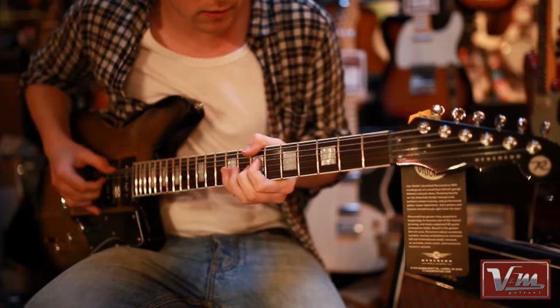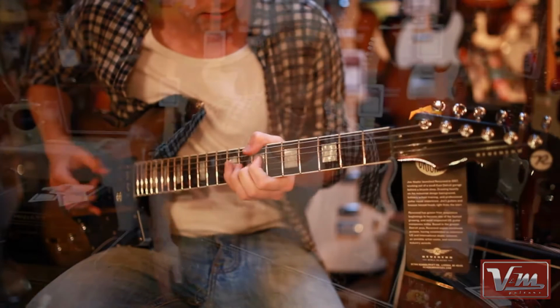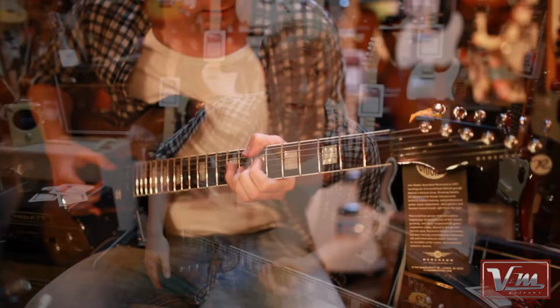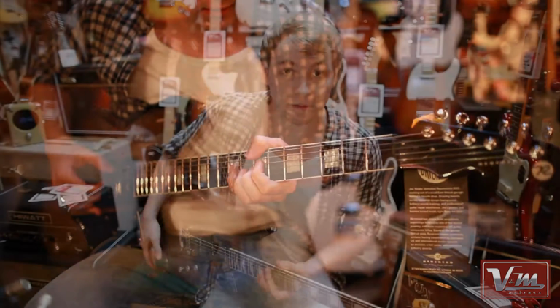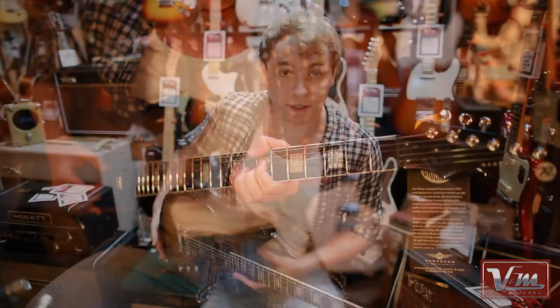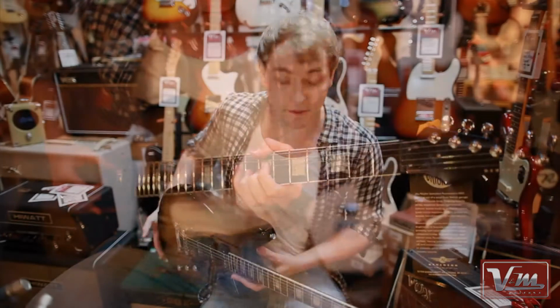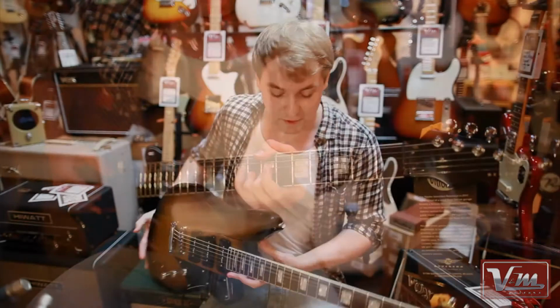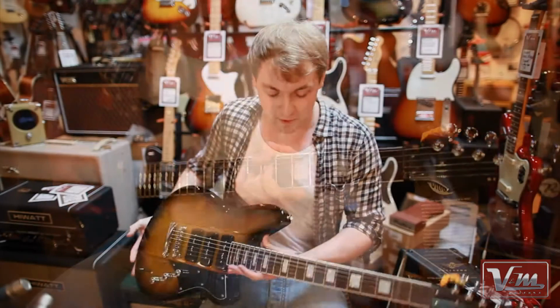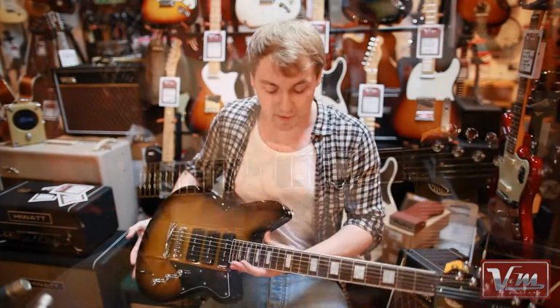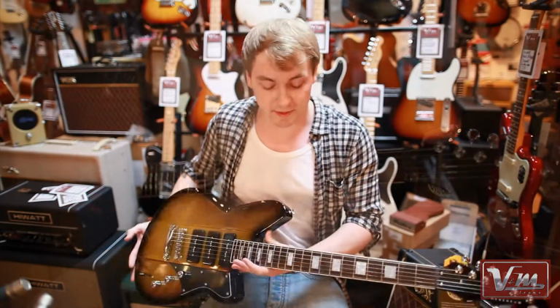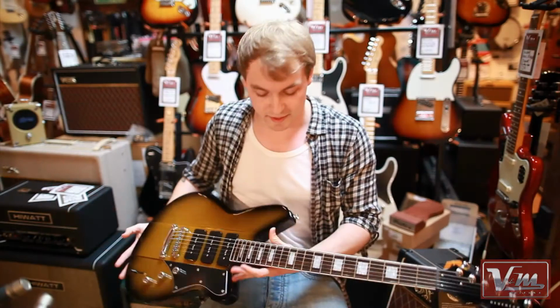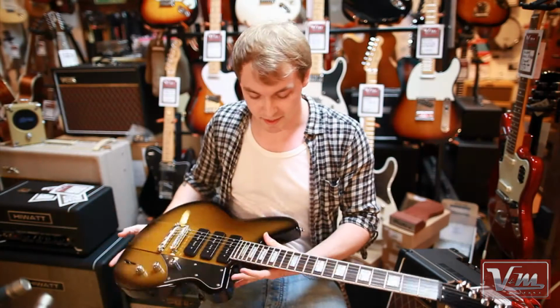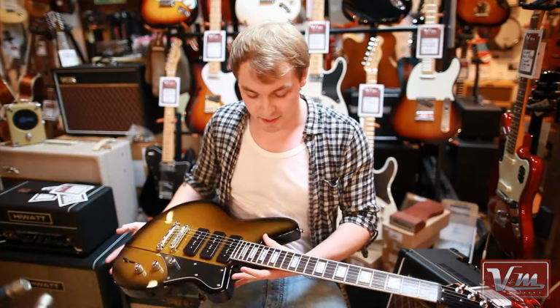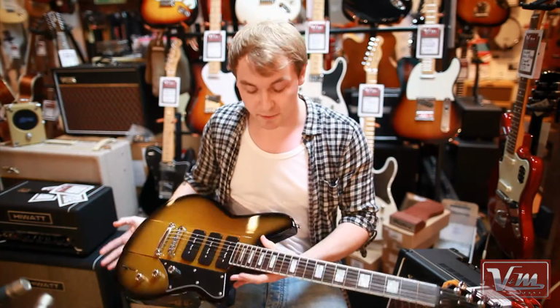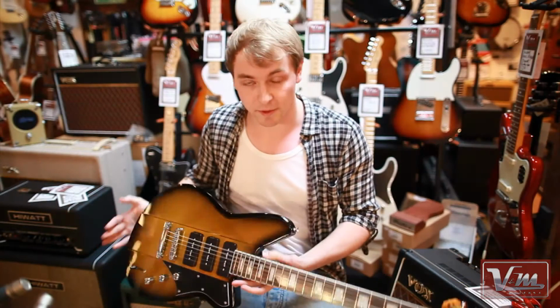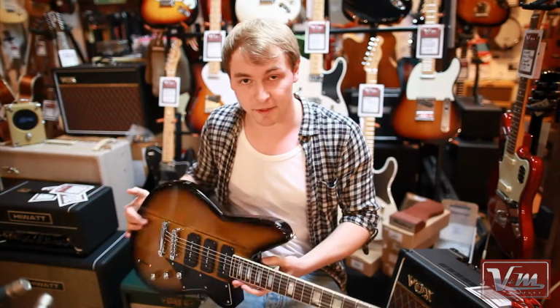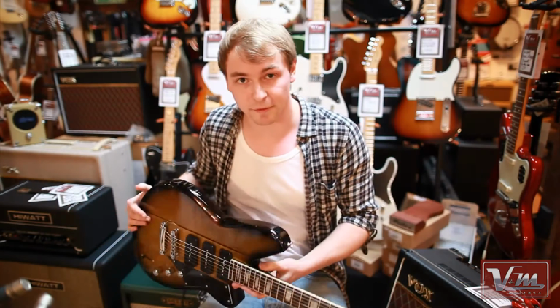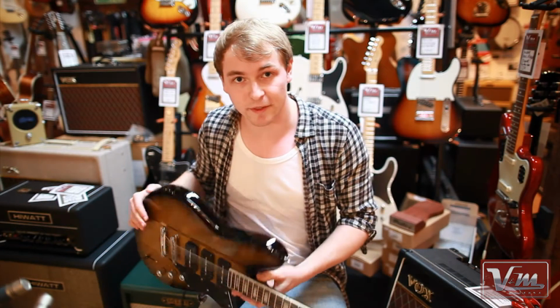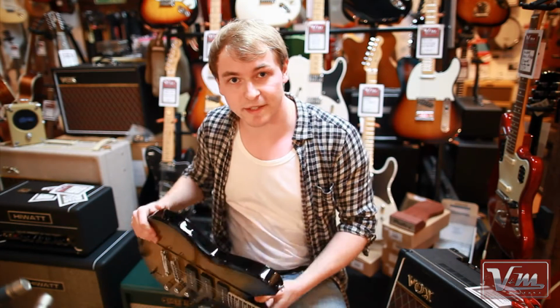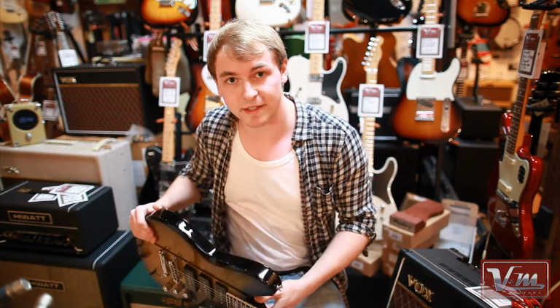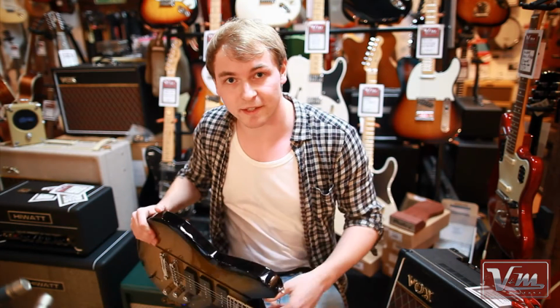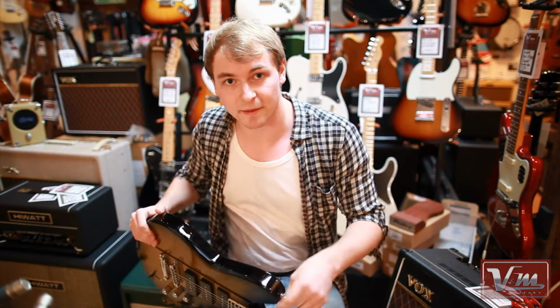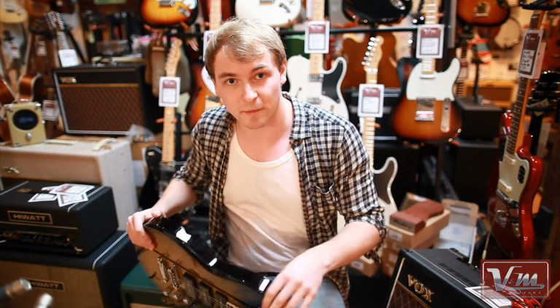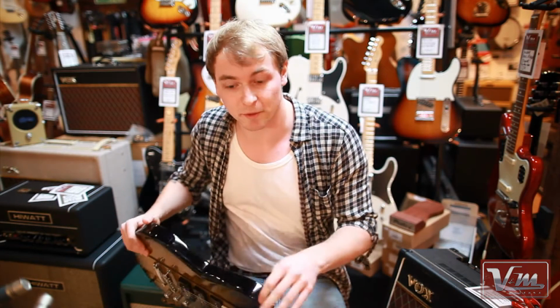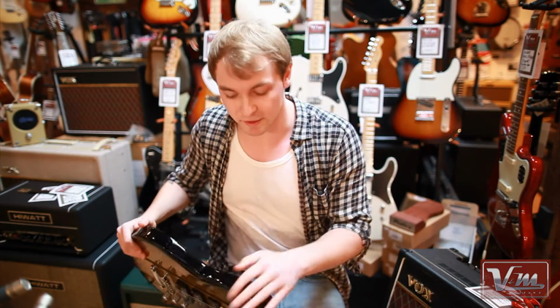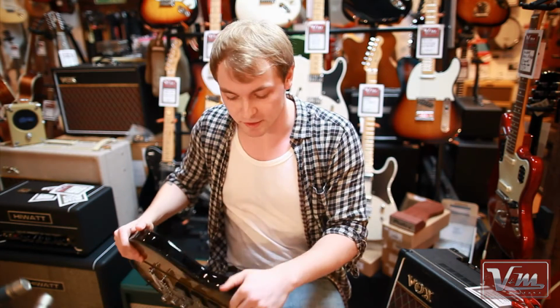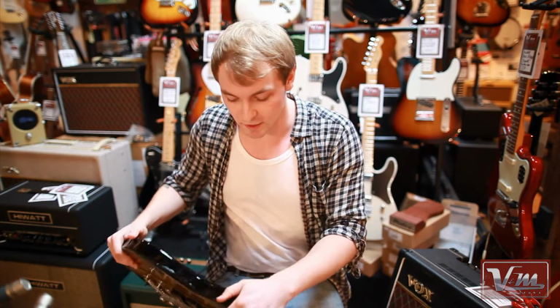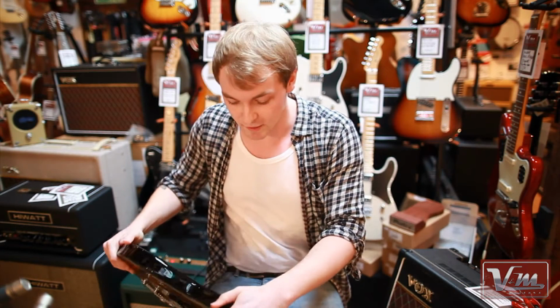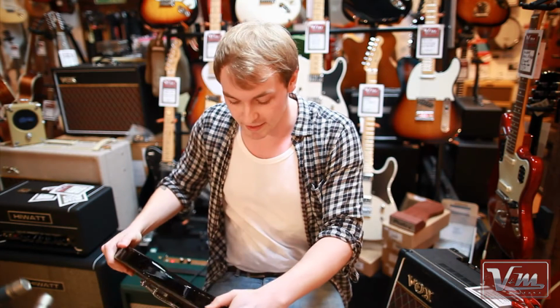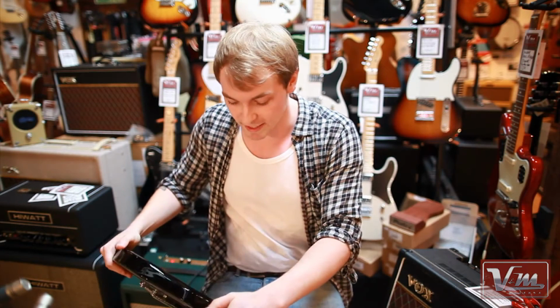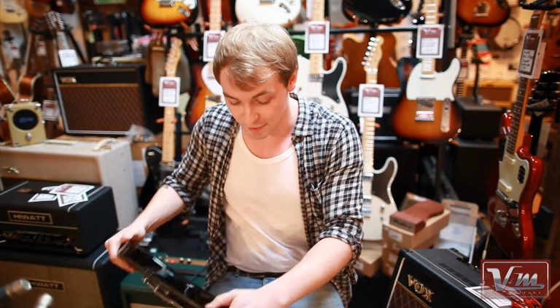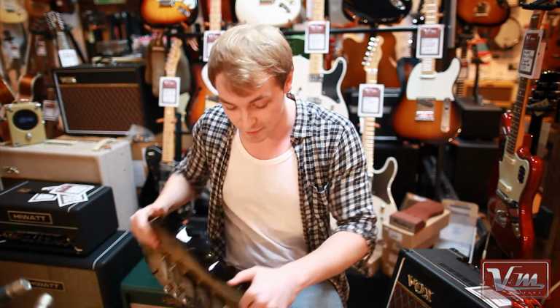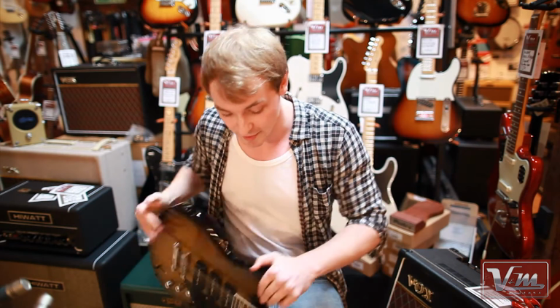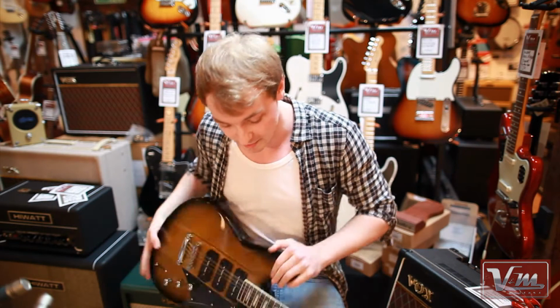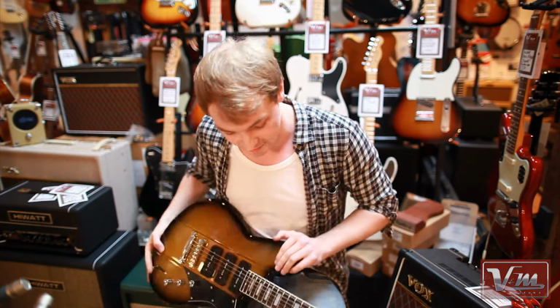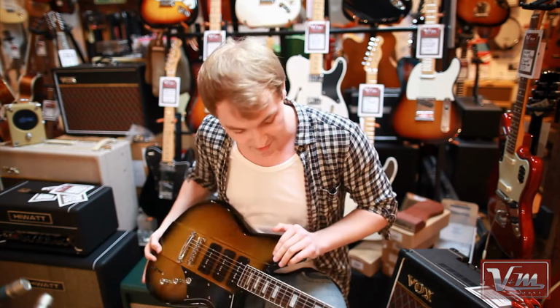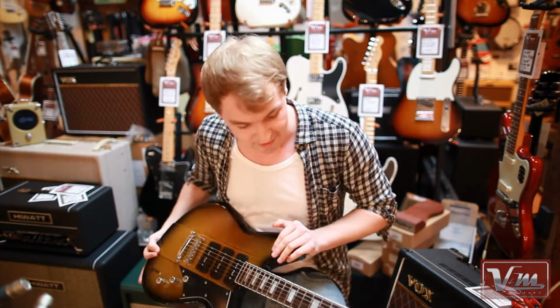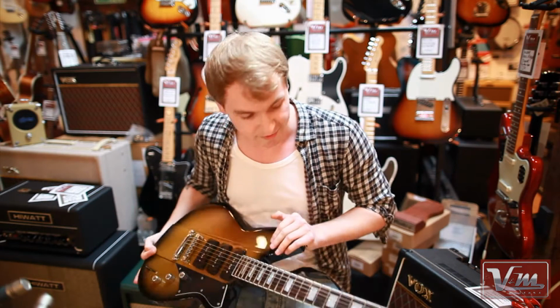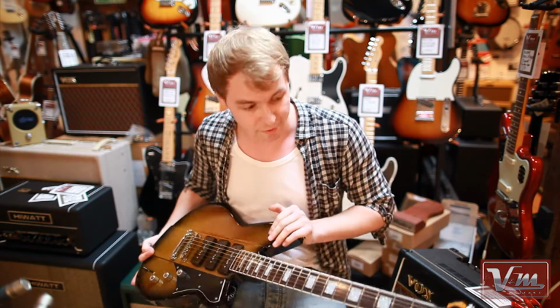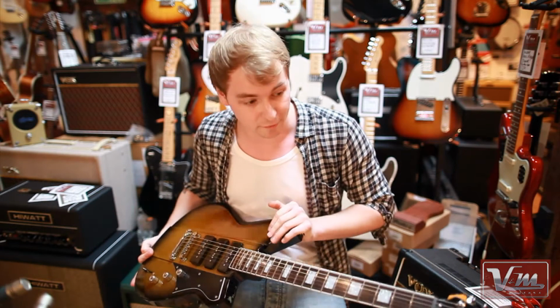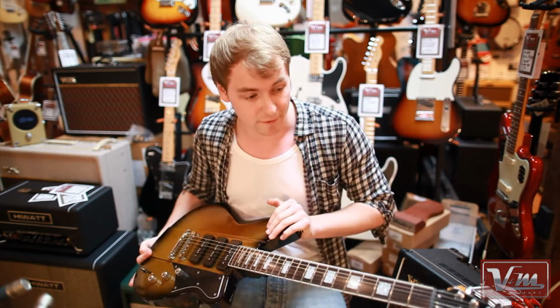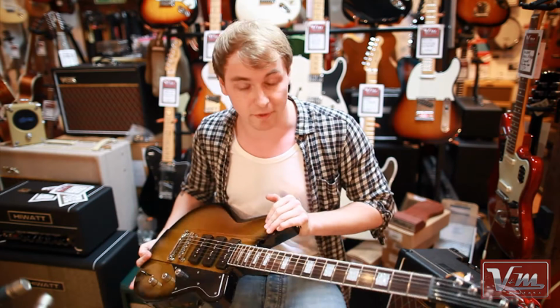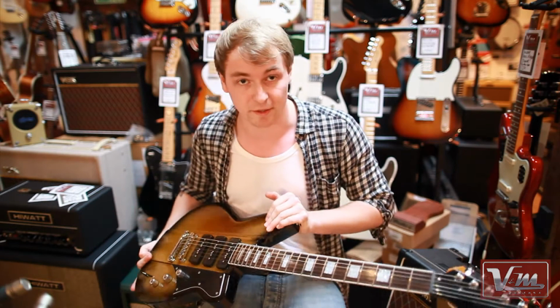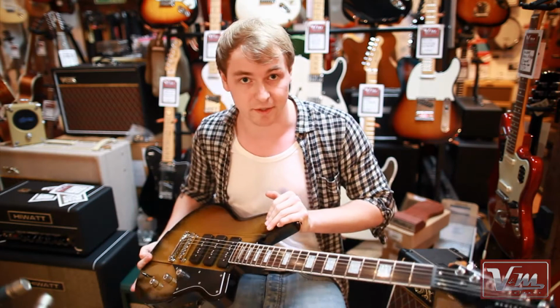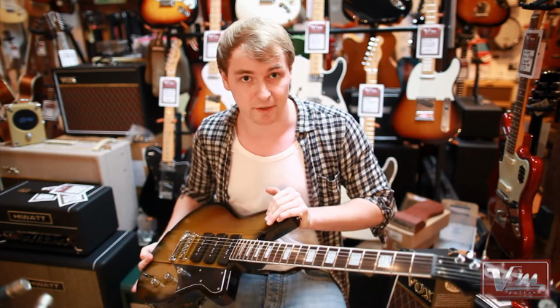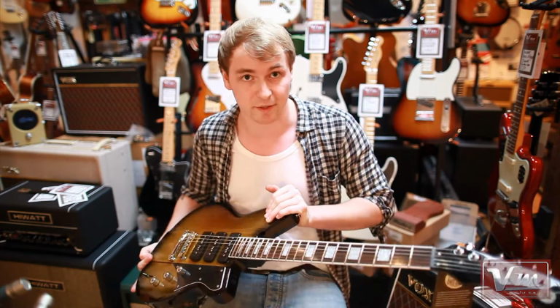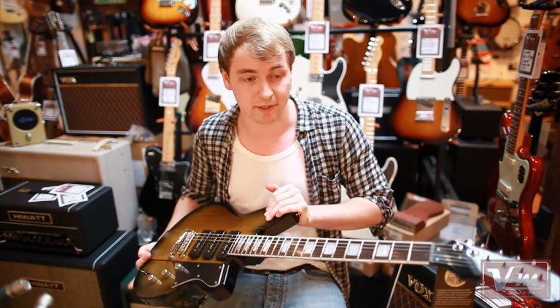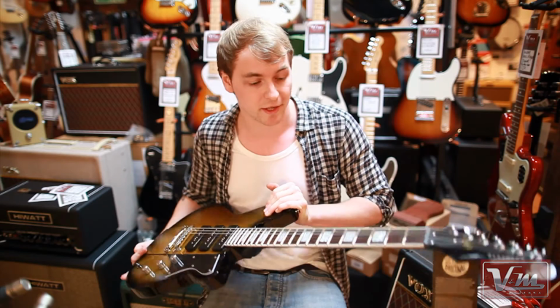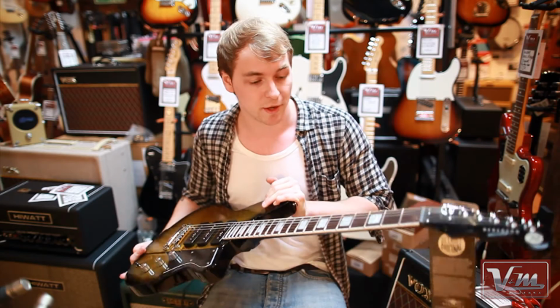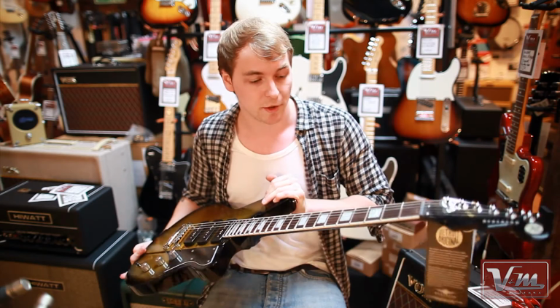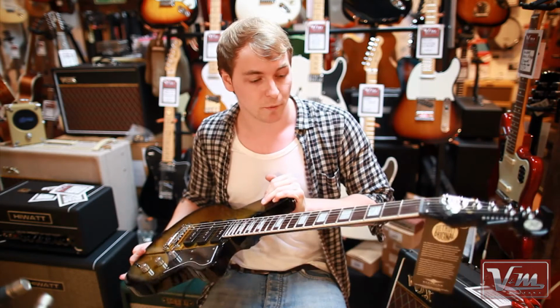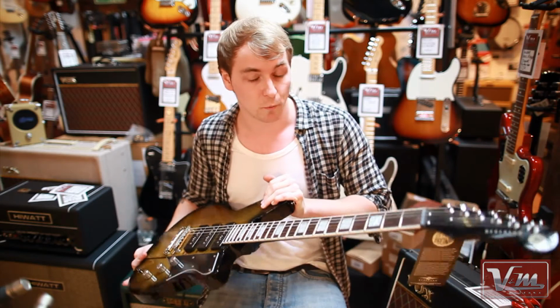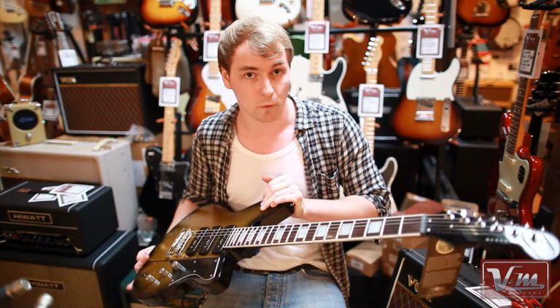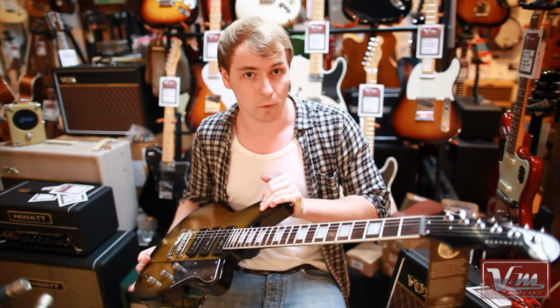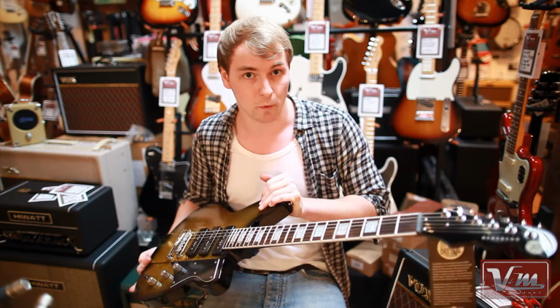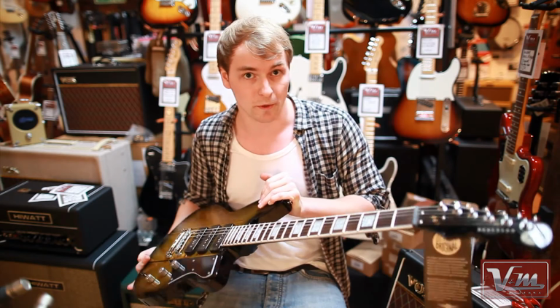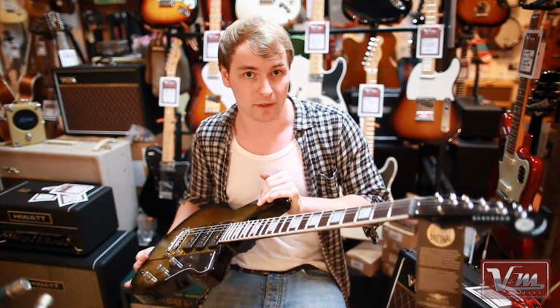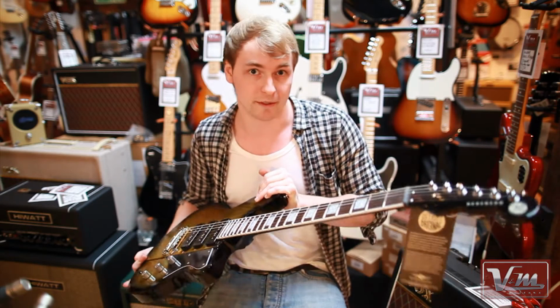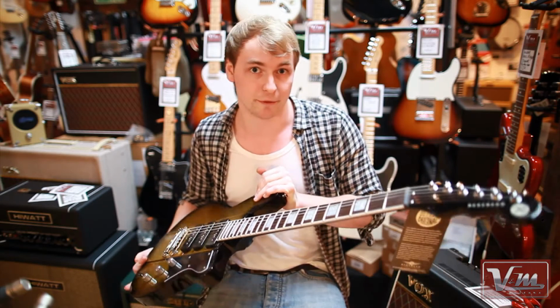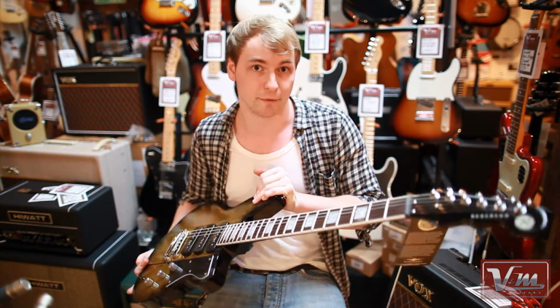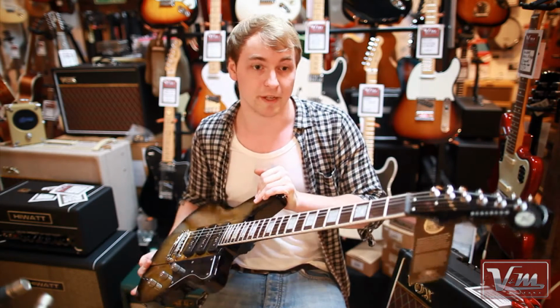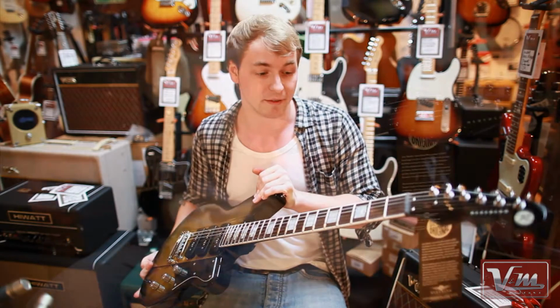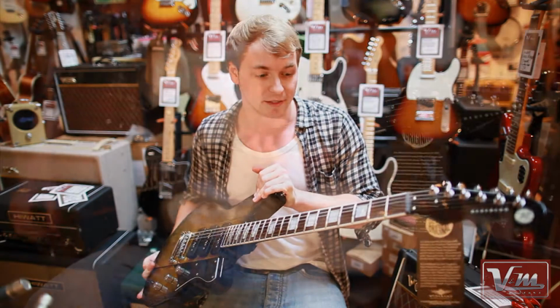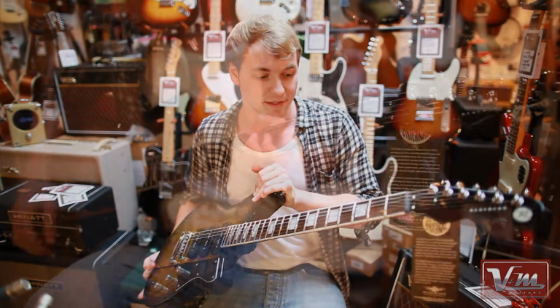Evening YouTube, Anthony here with Vintage and Modern Guitars, and this is the Reverend Guitars Warhawk 390.